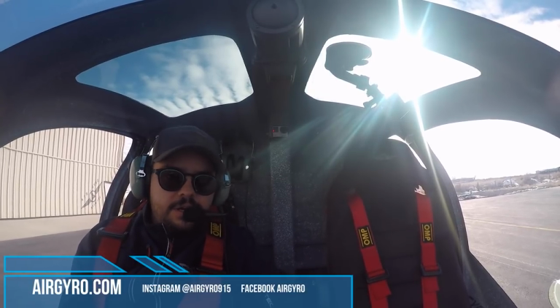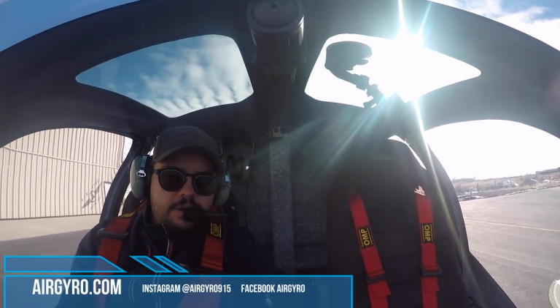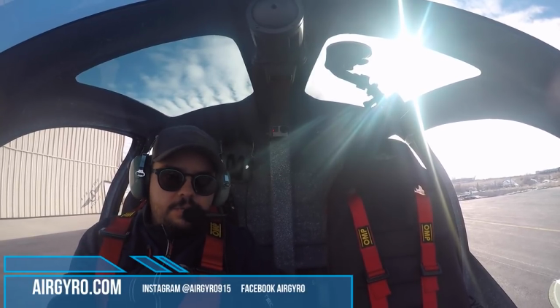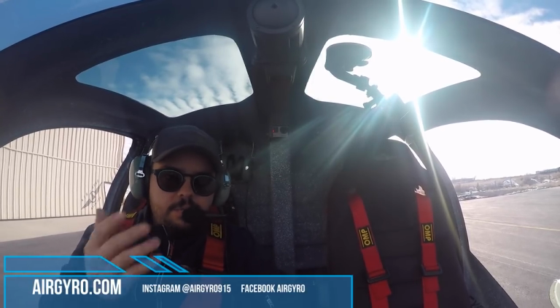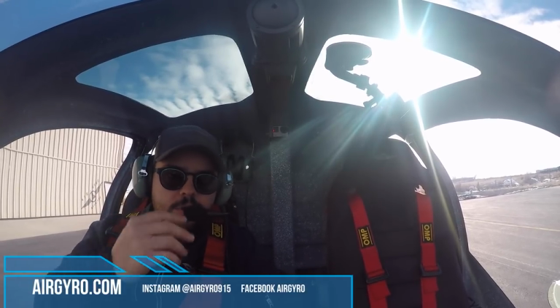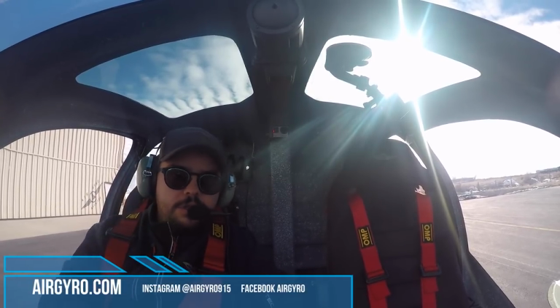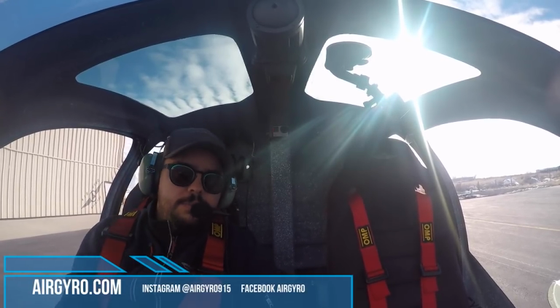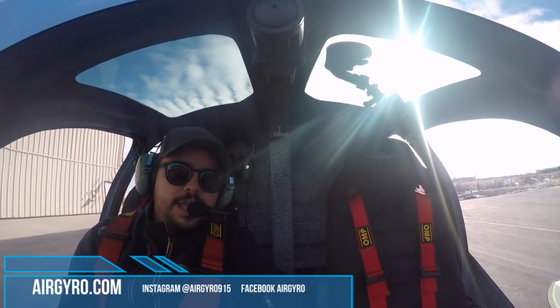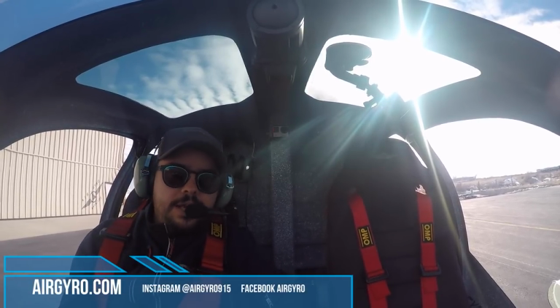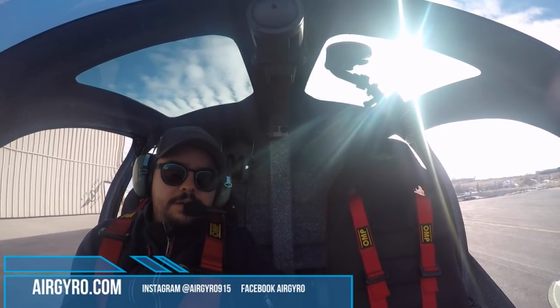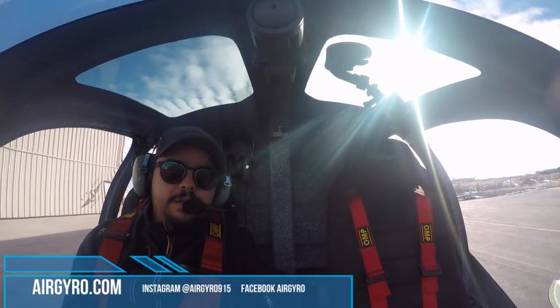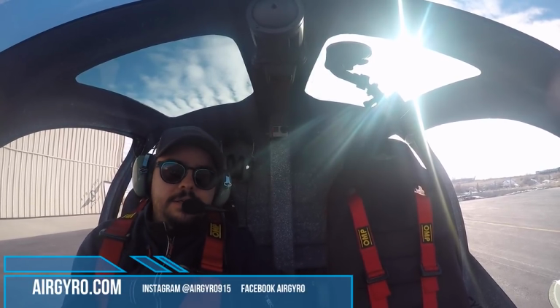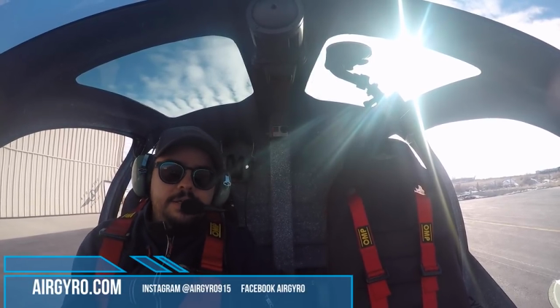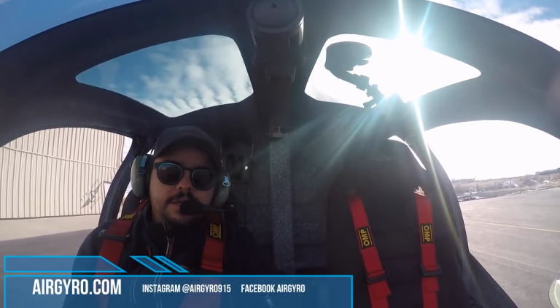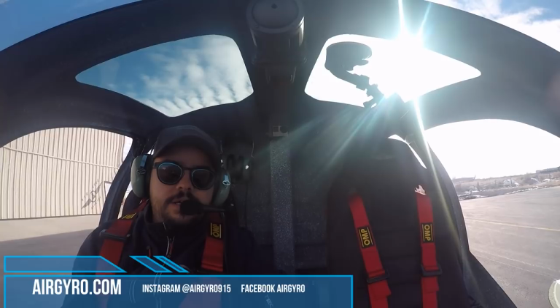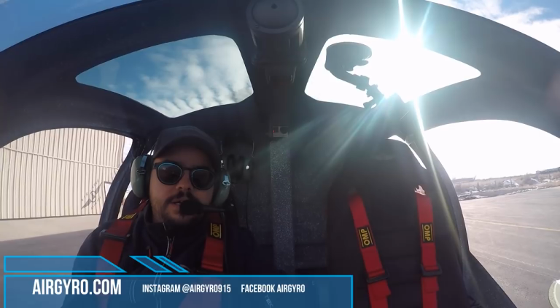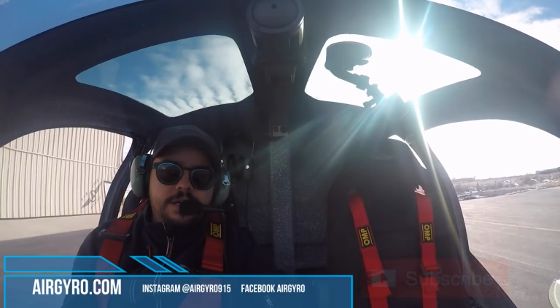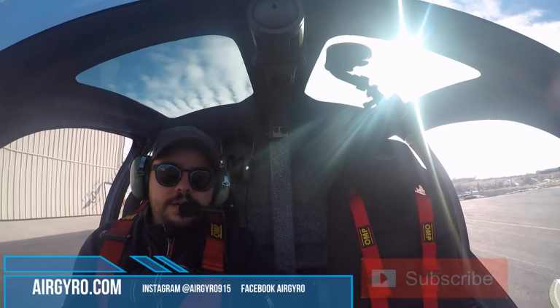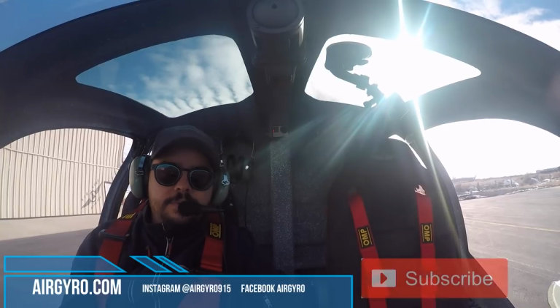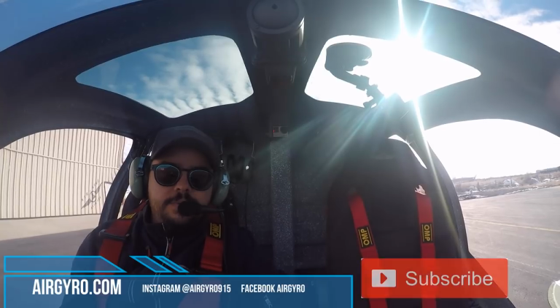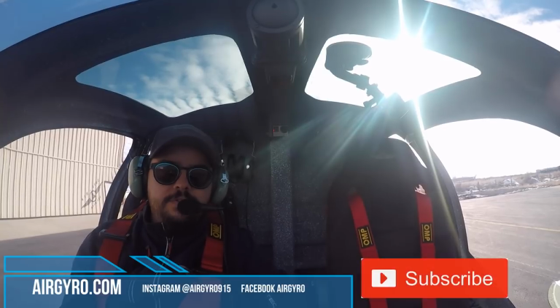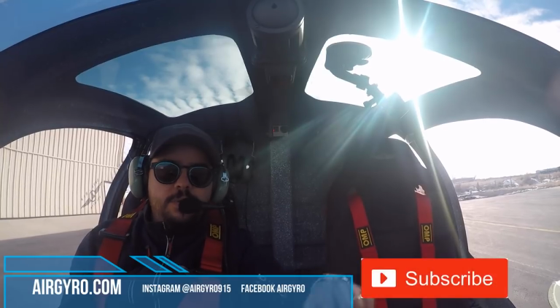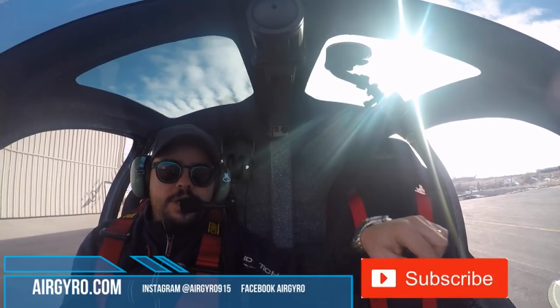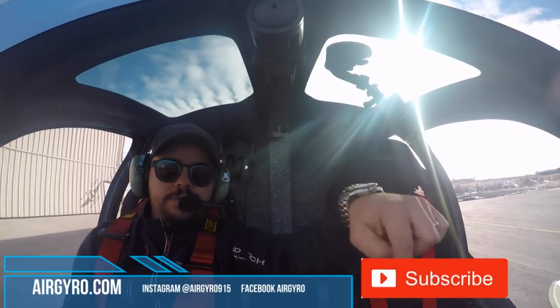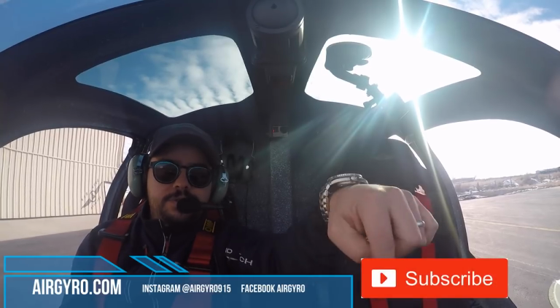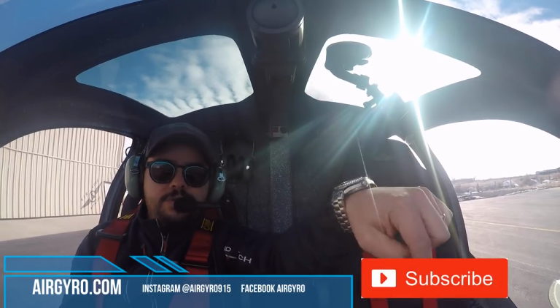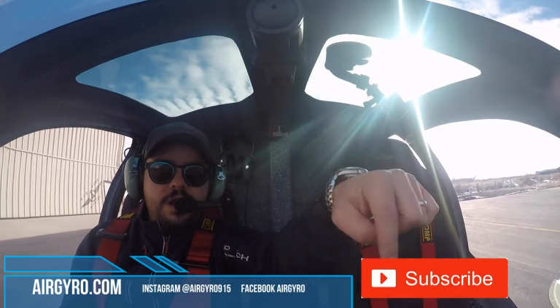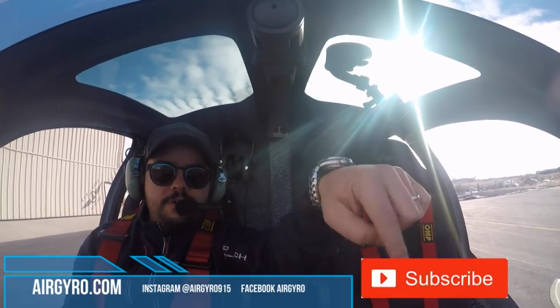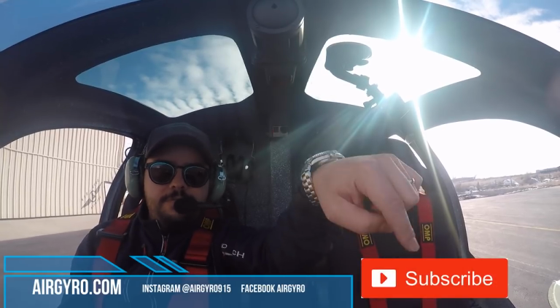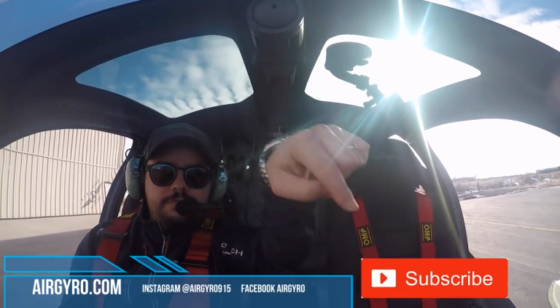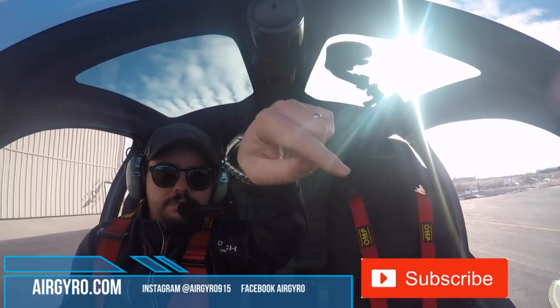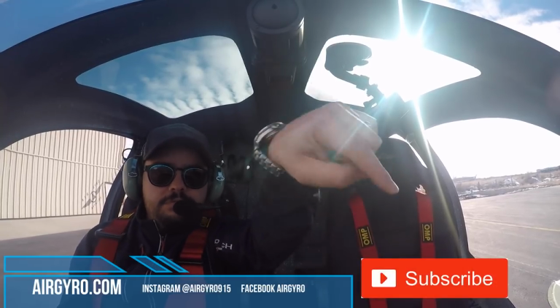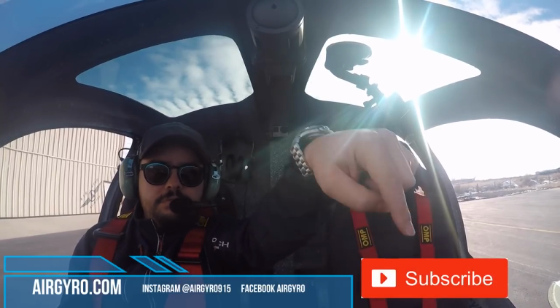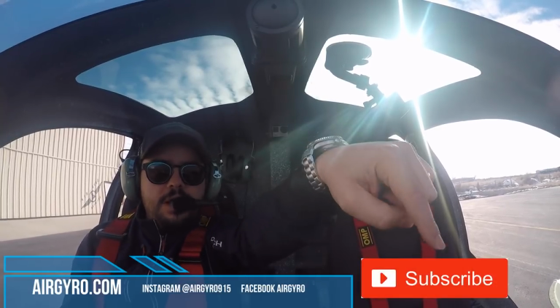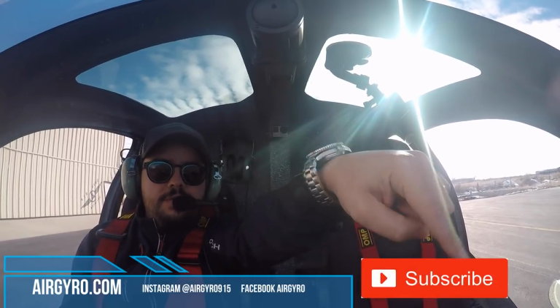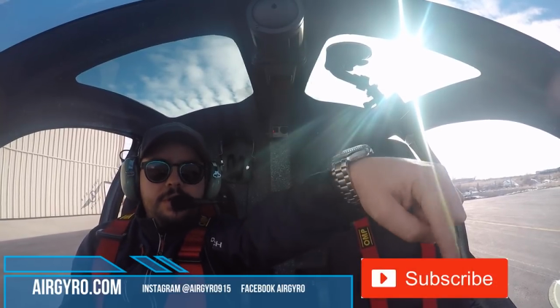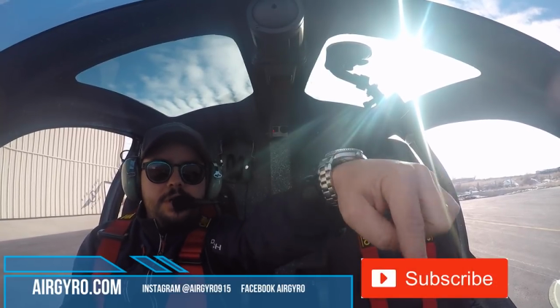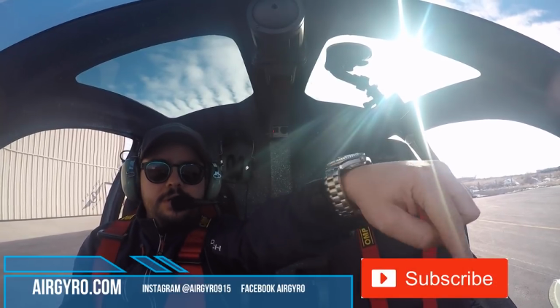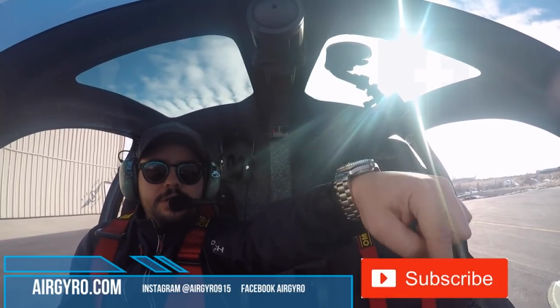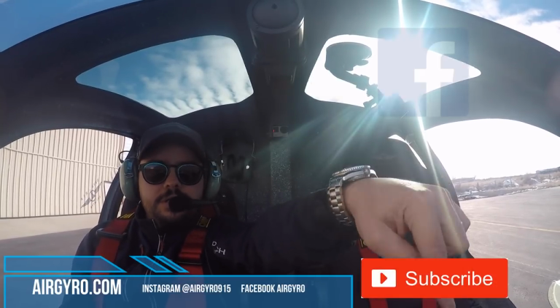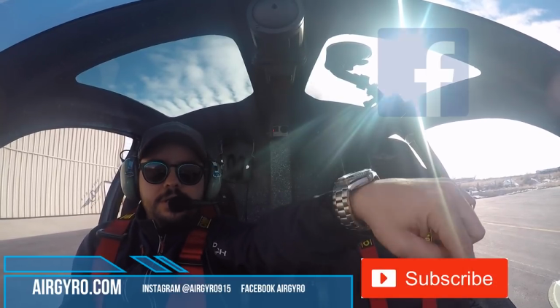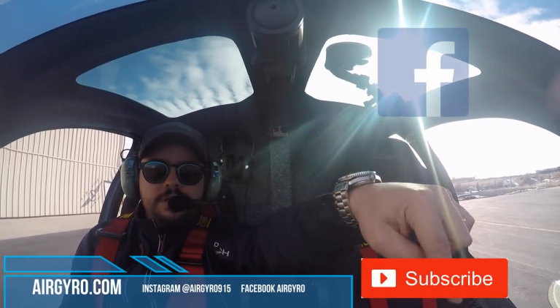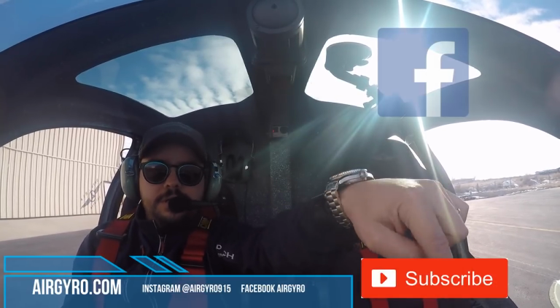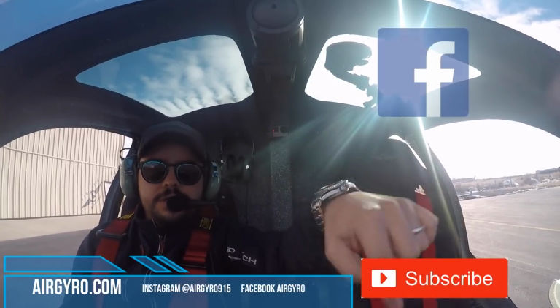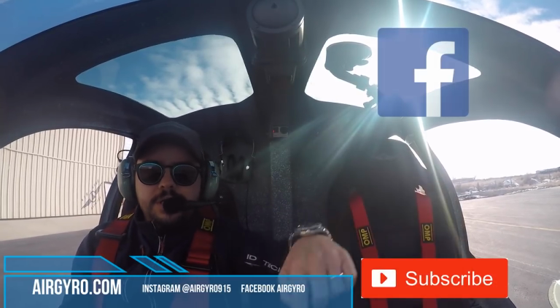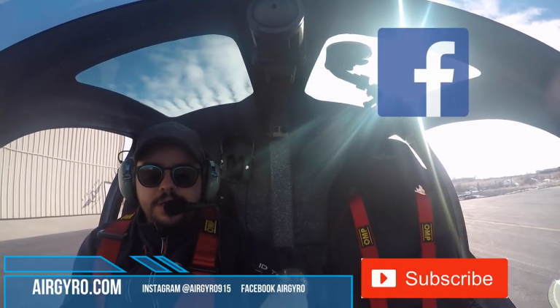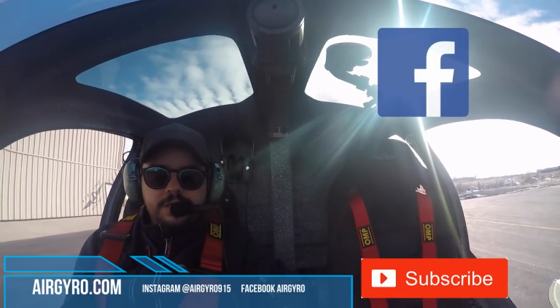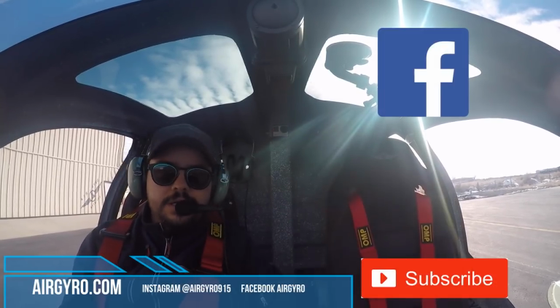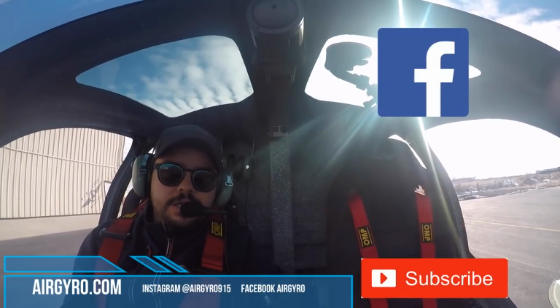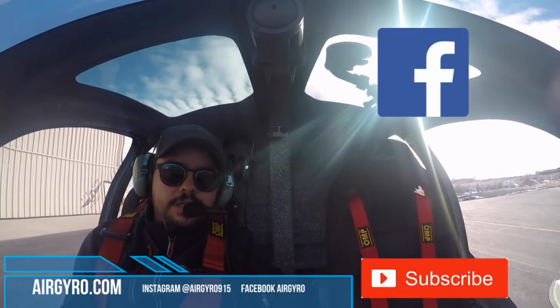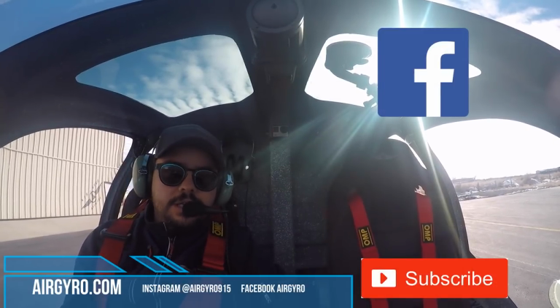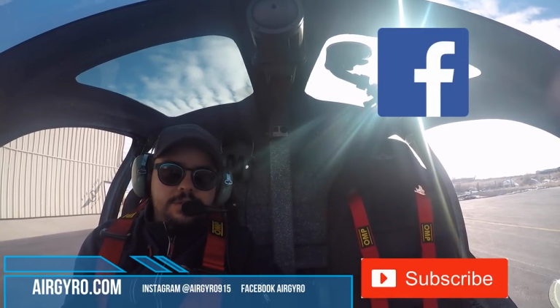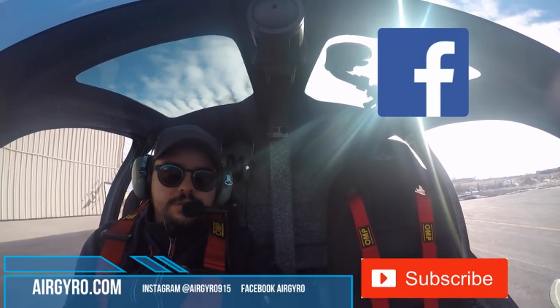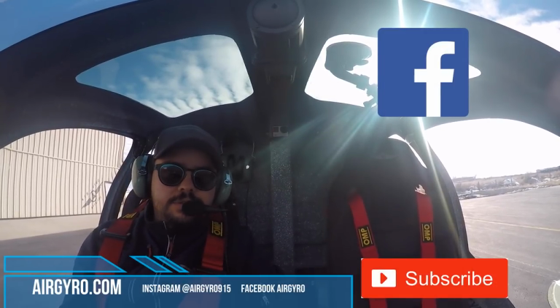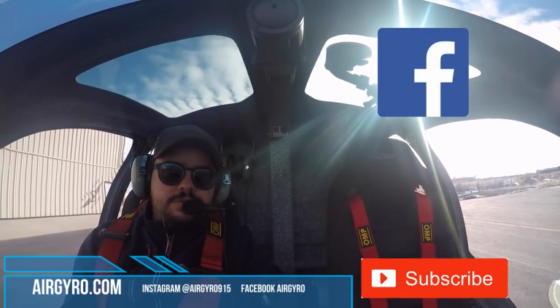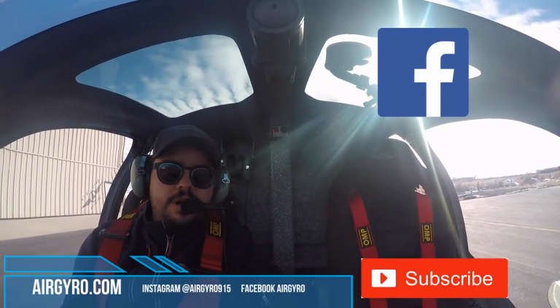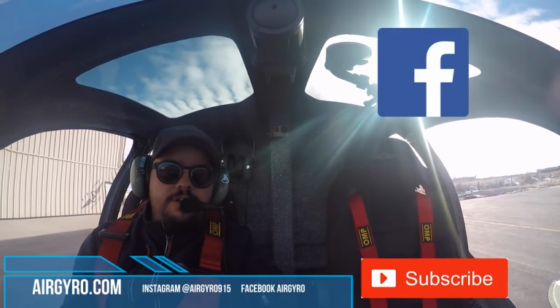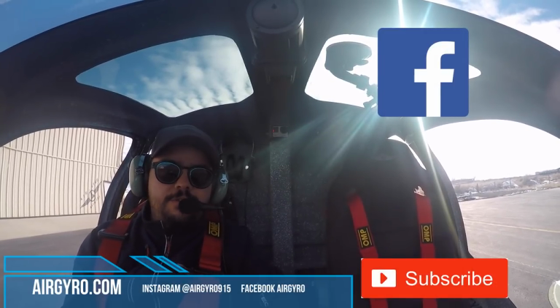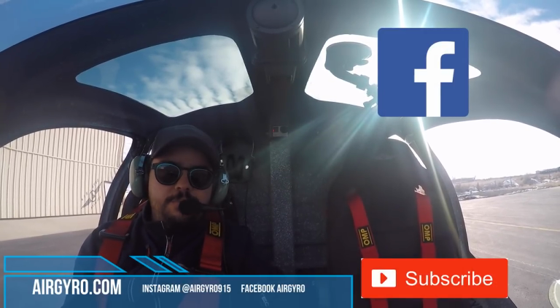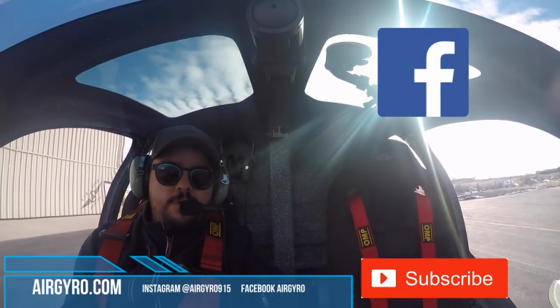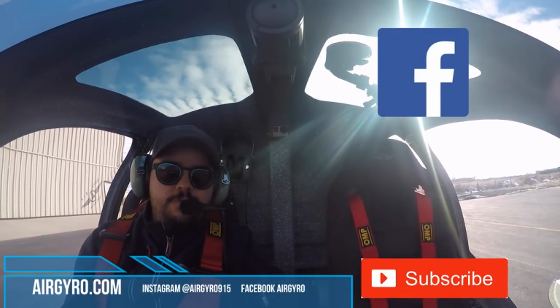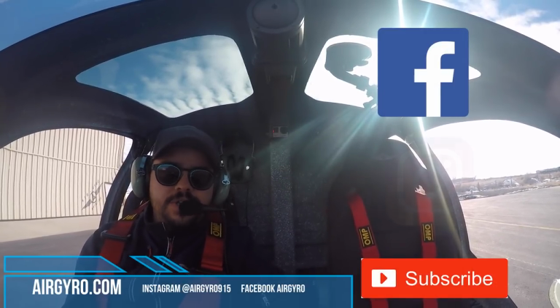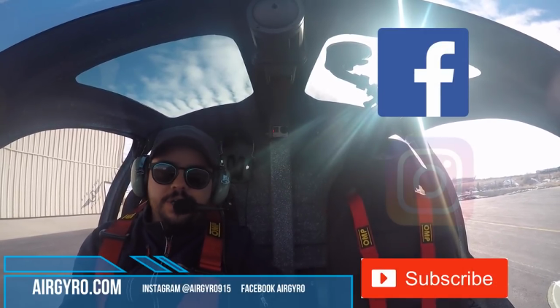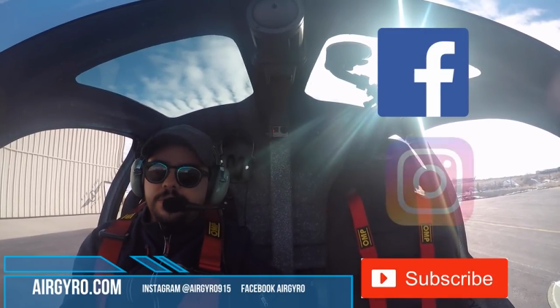So welcome again. If you want to subscribe, there is a link to subscribe for more videos.